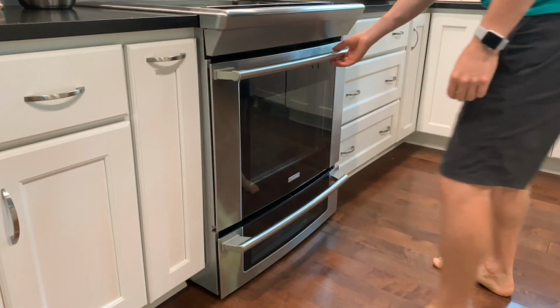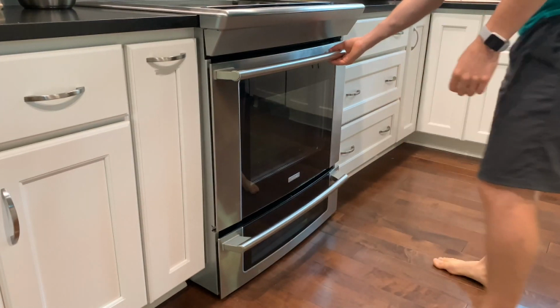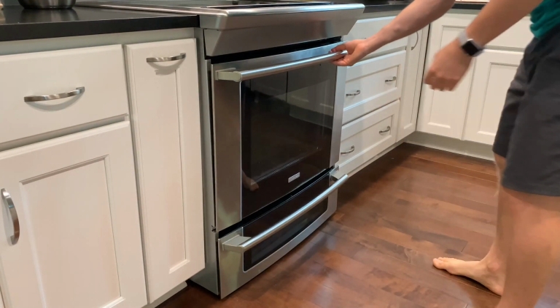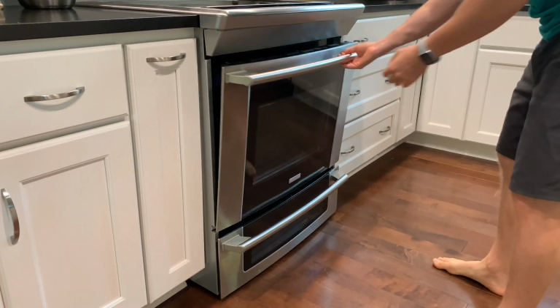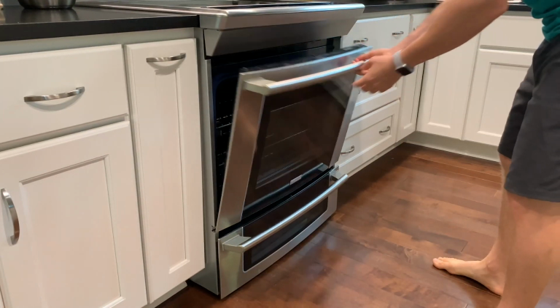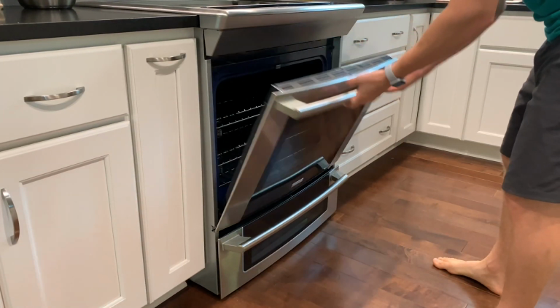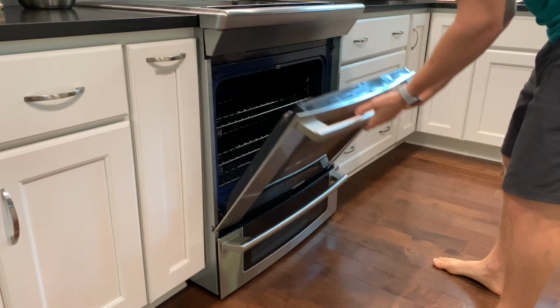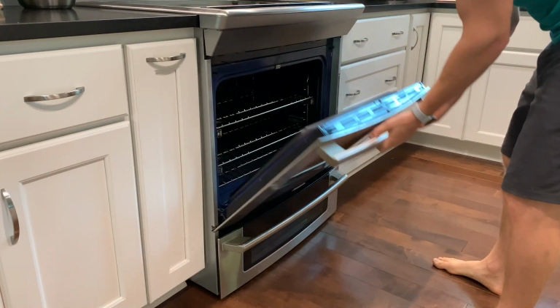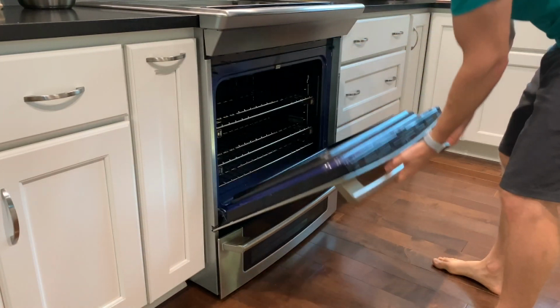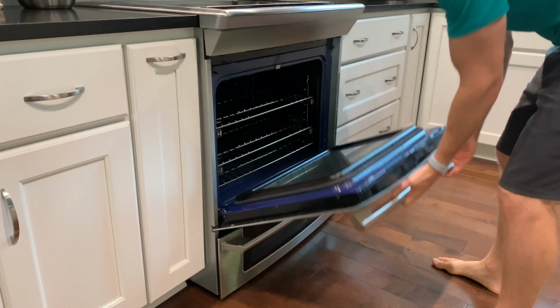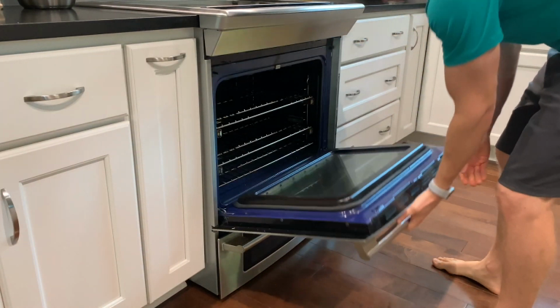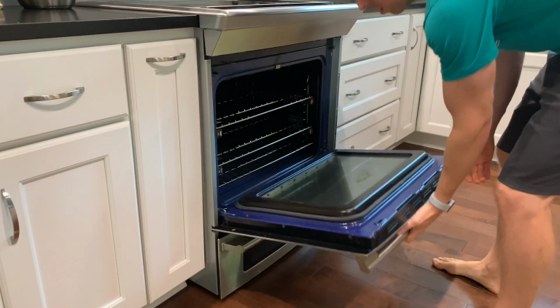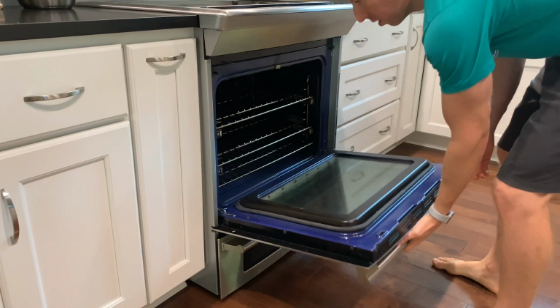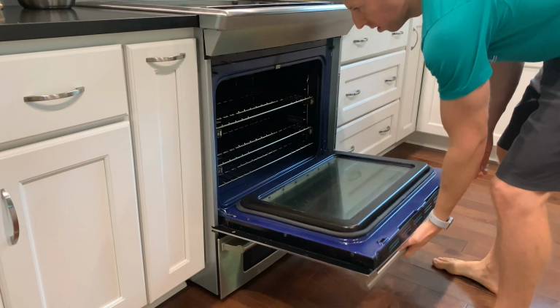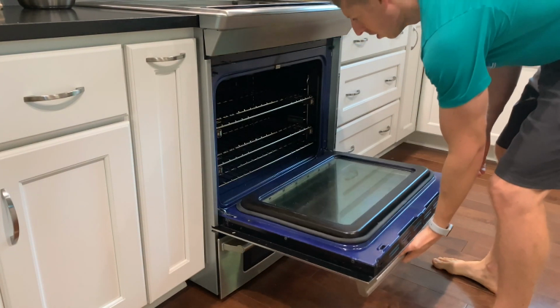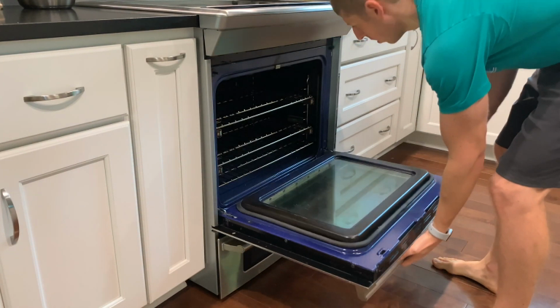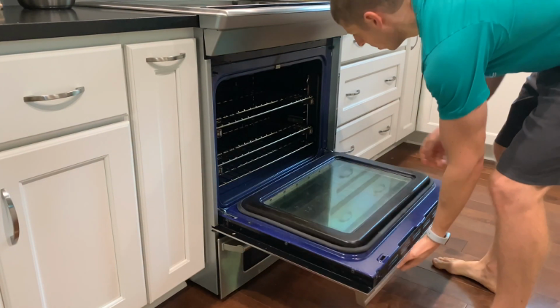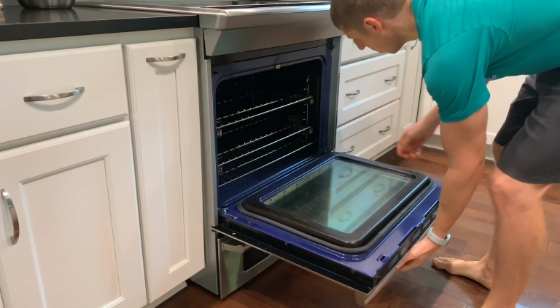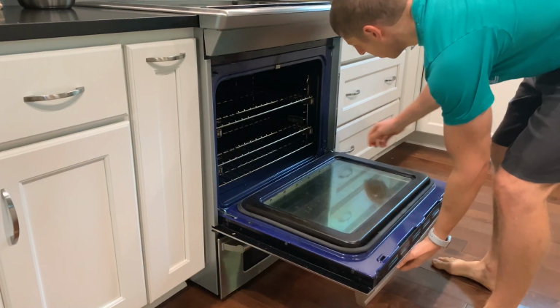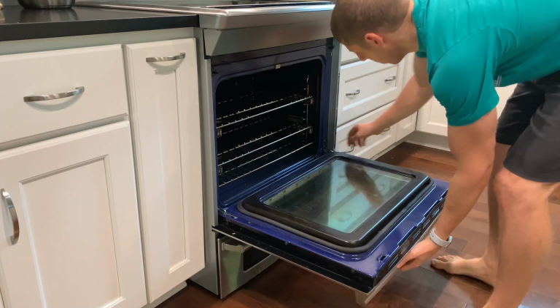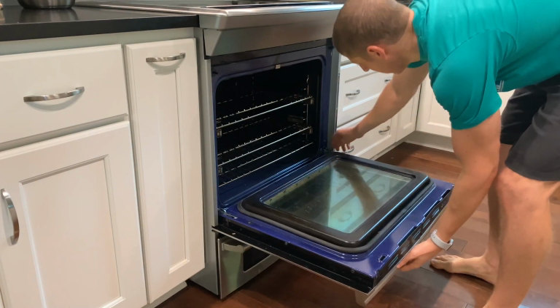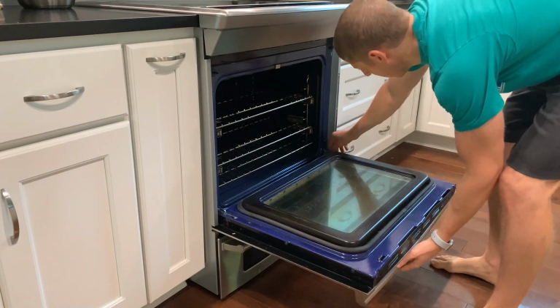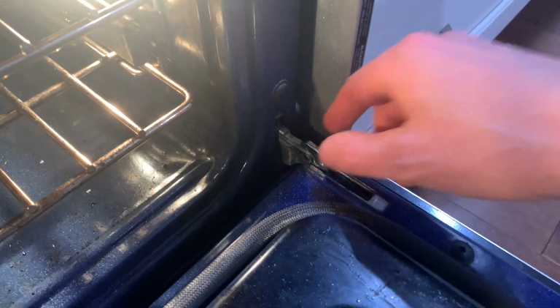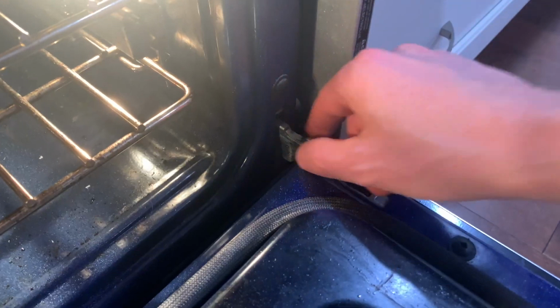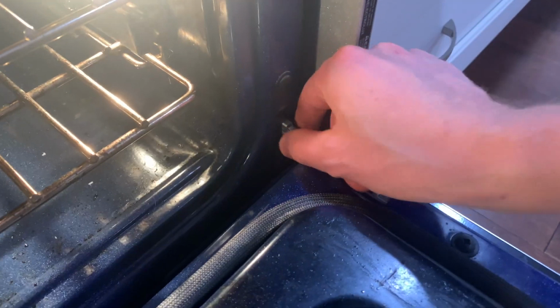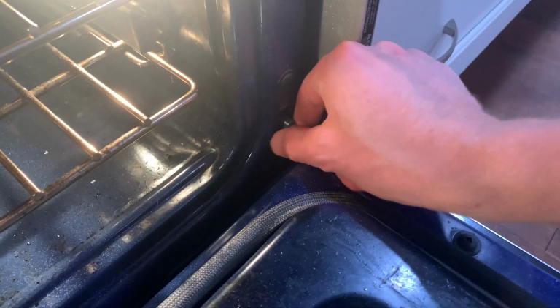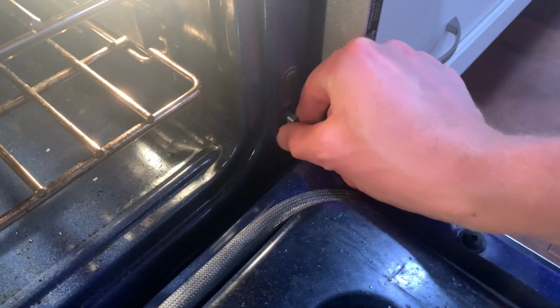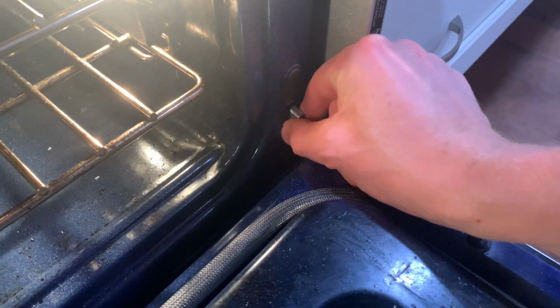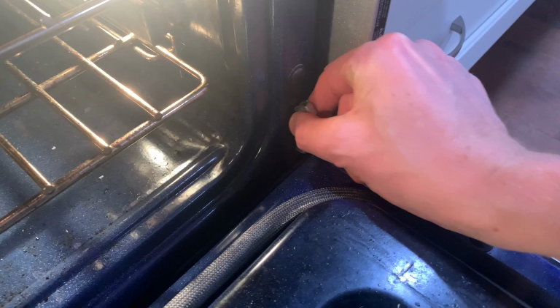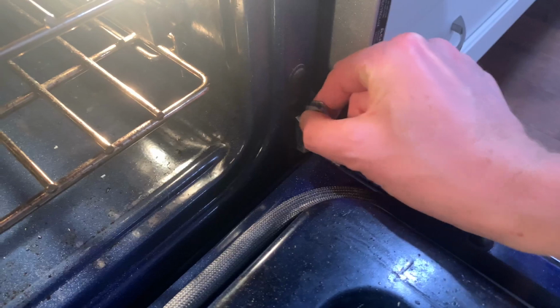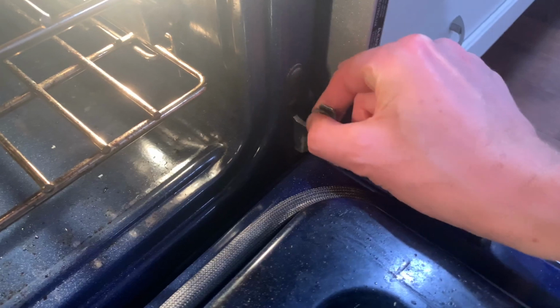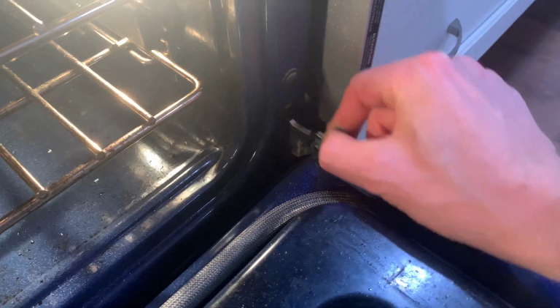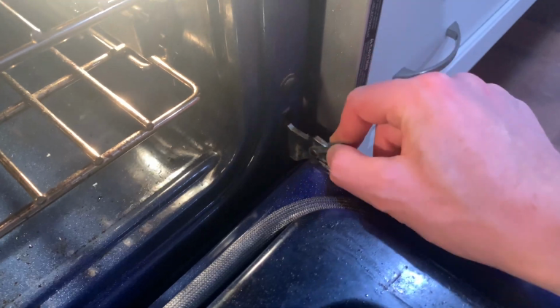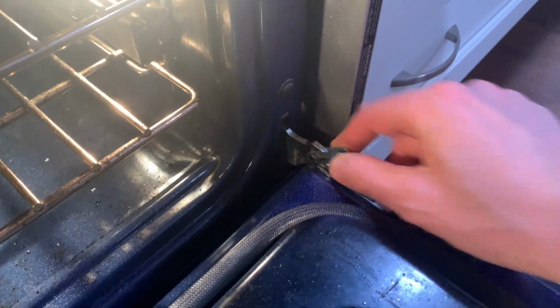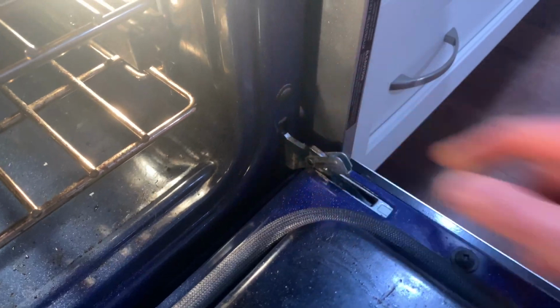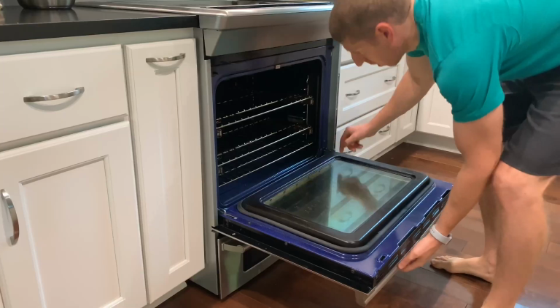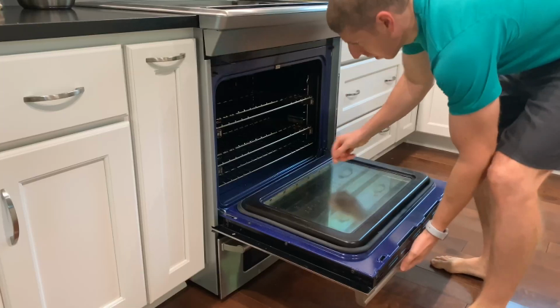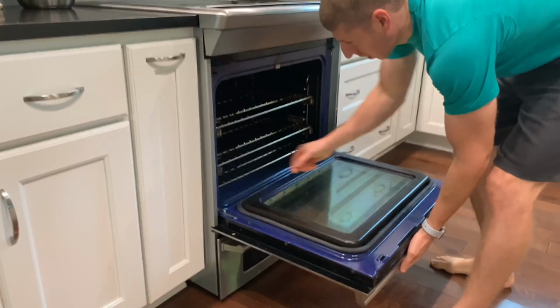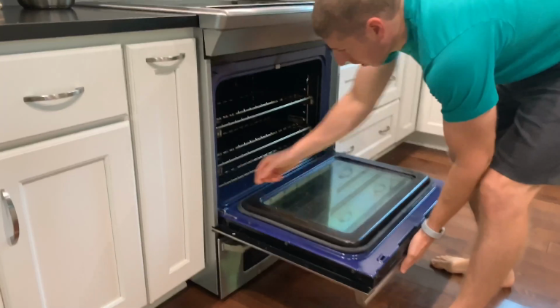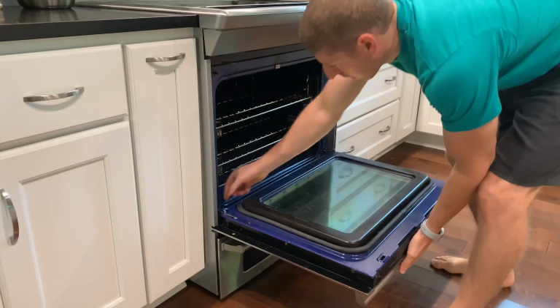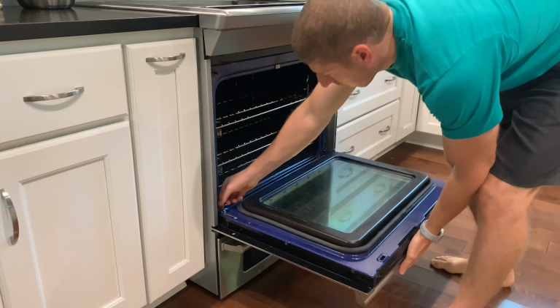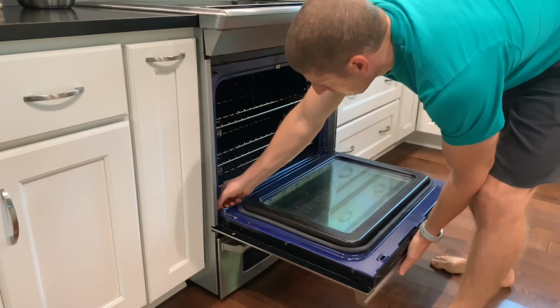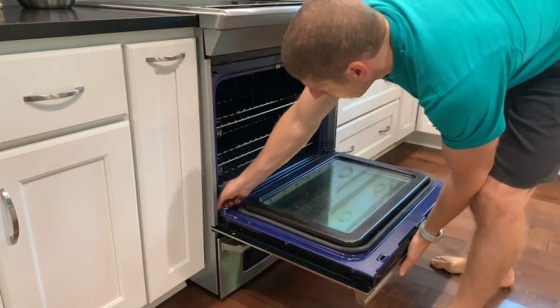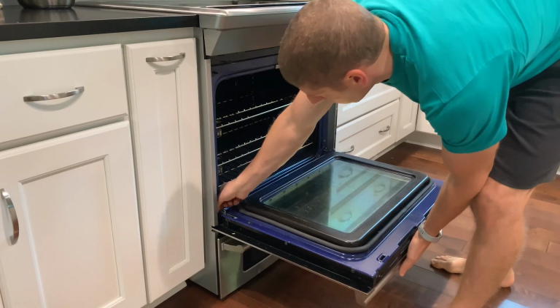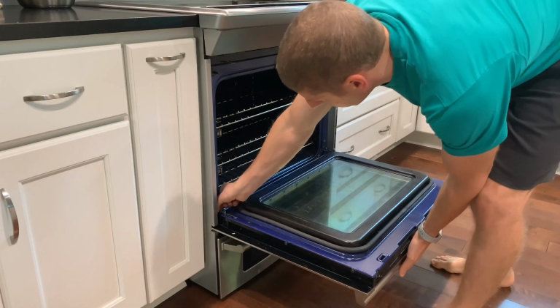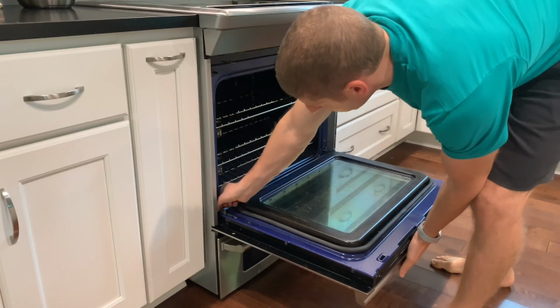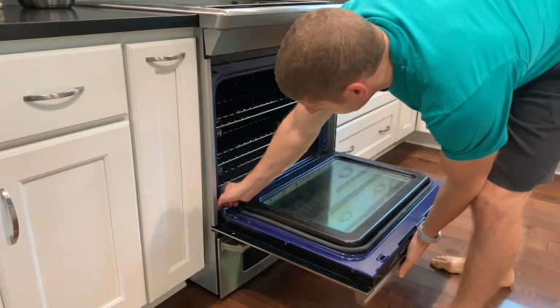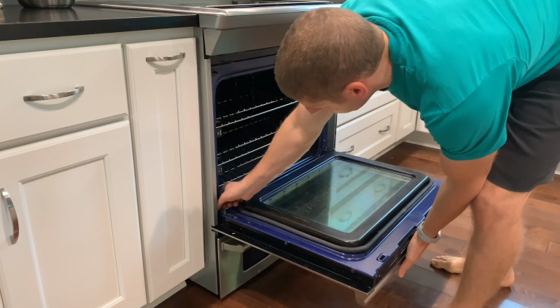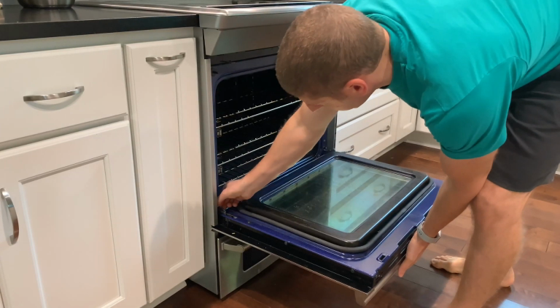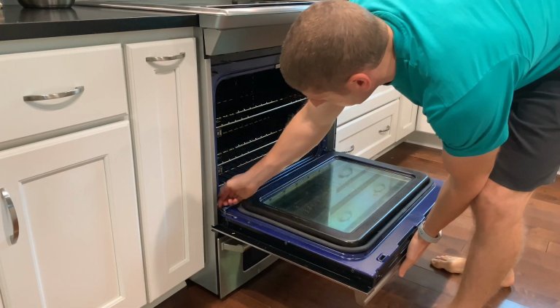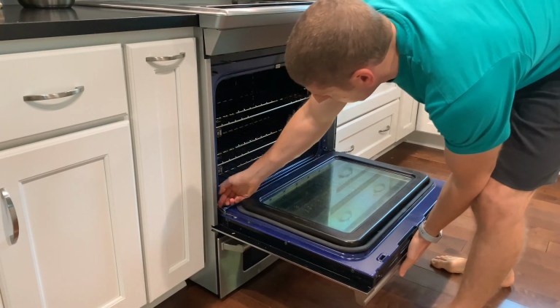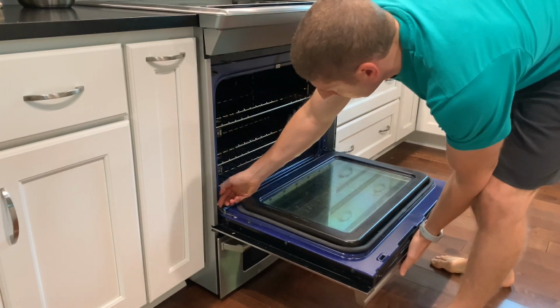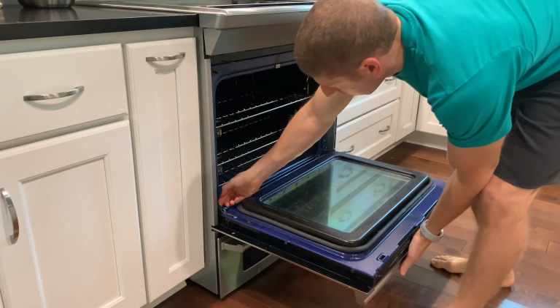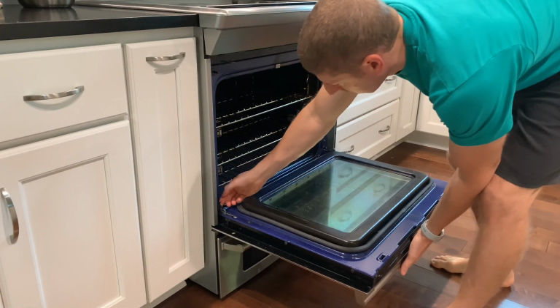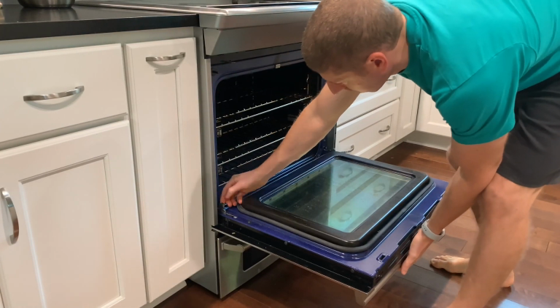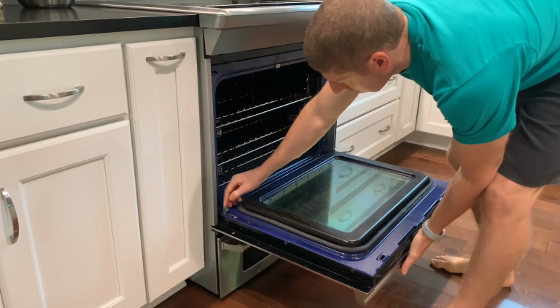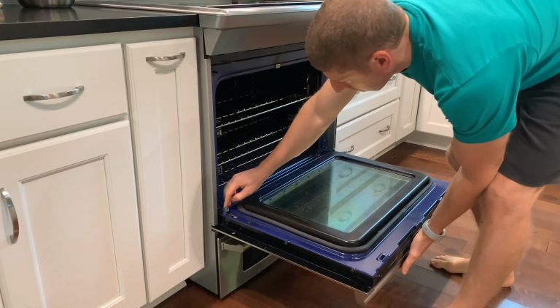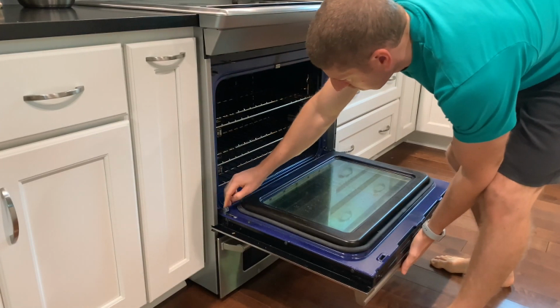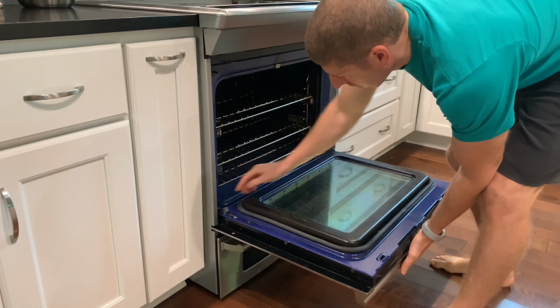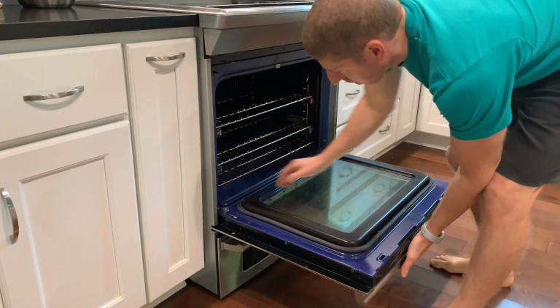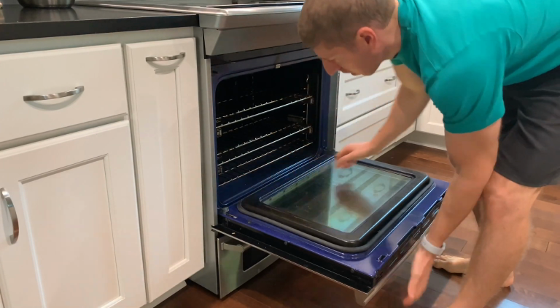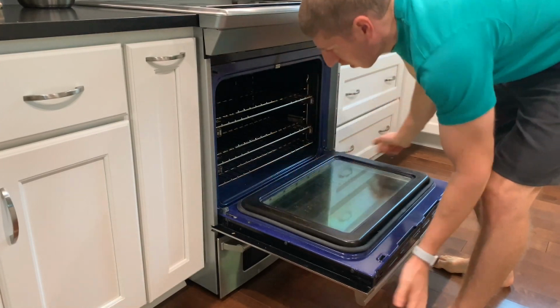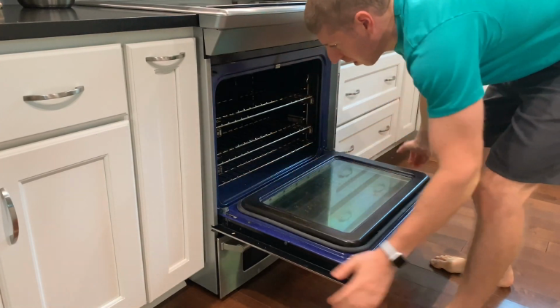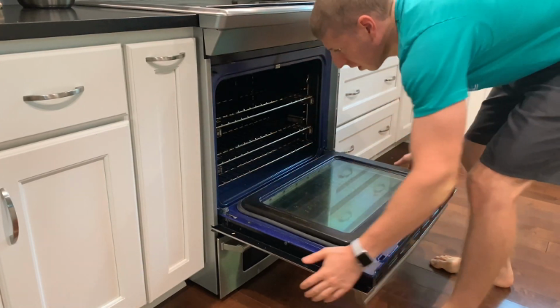I started by removing the oven door. There's a latch on each hinge. Once moved out of the way, the door can be tilted back up and easily removed.